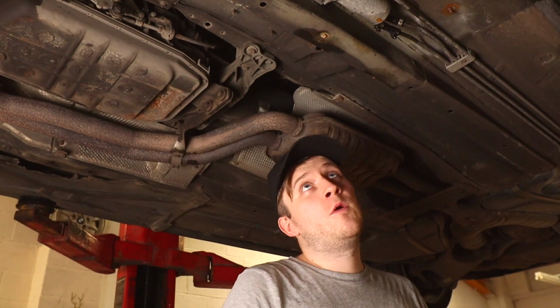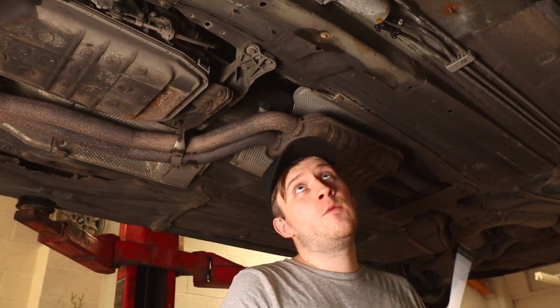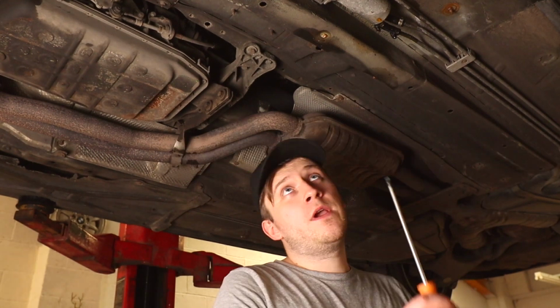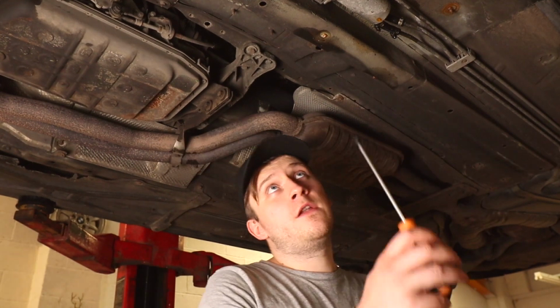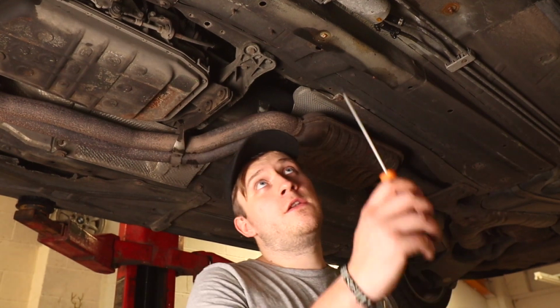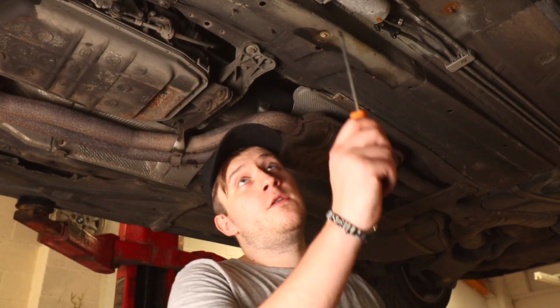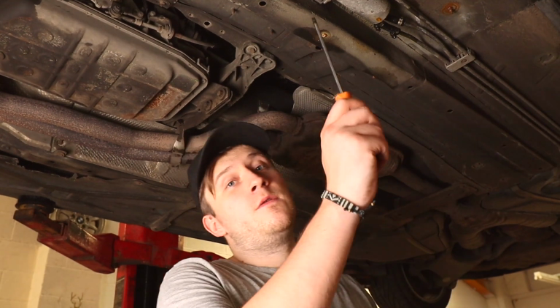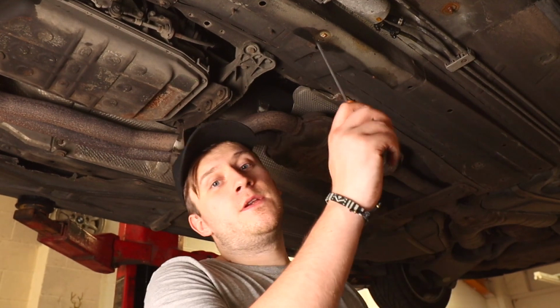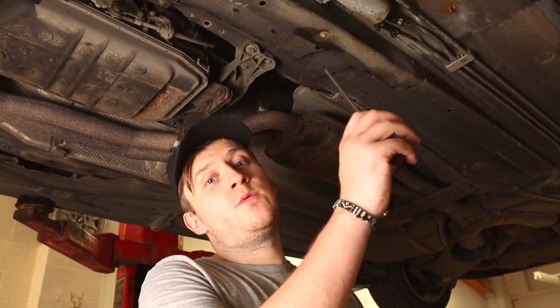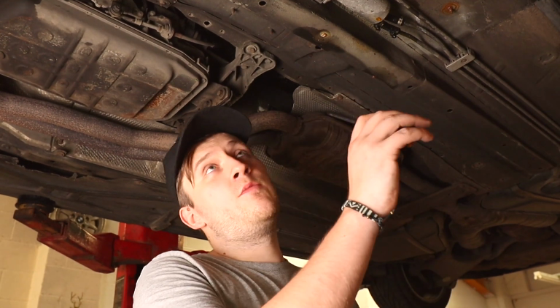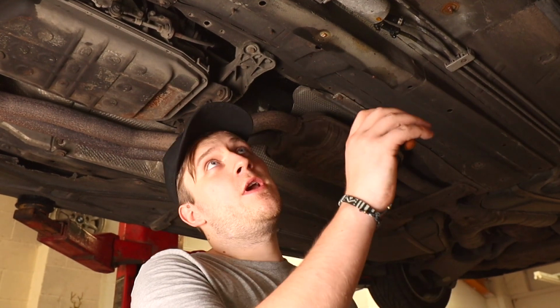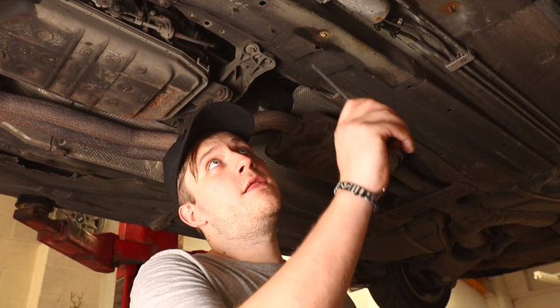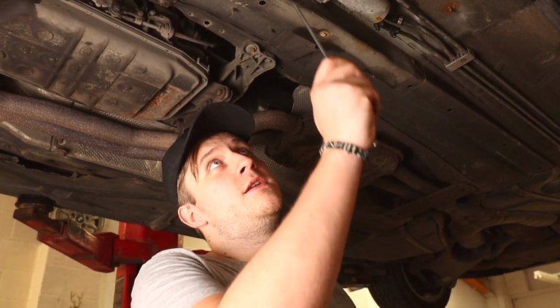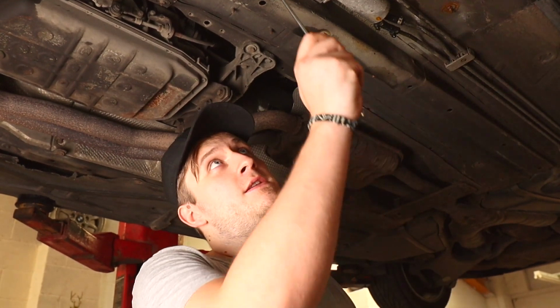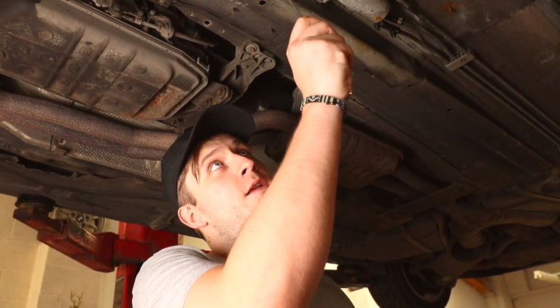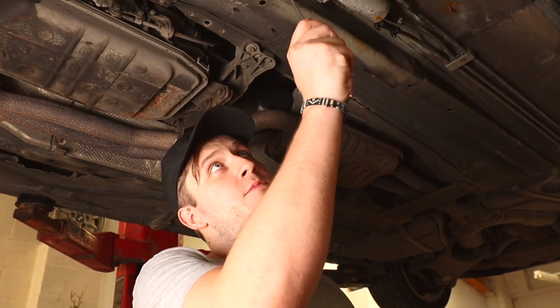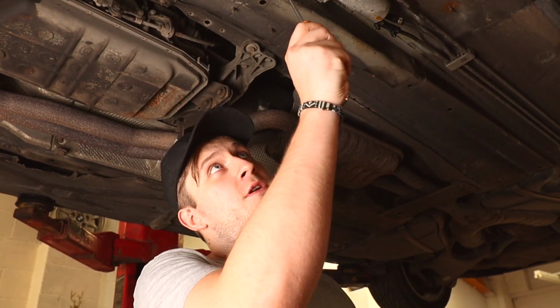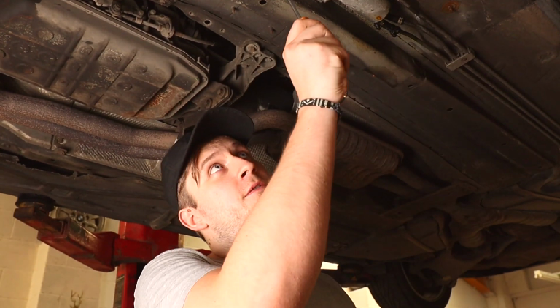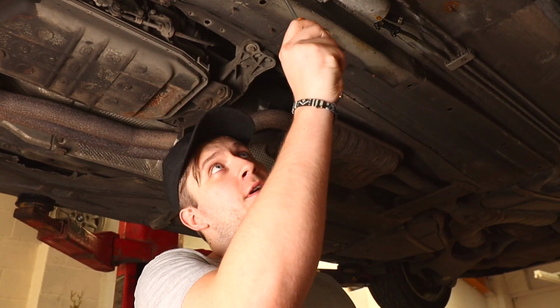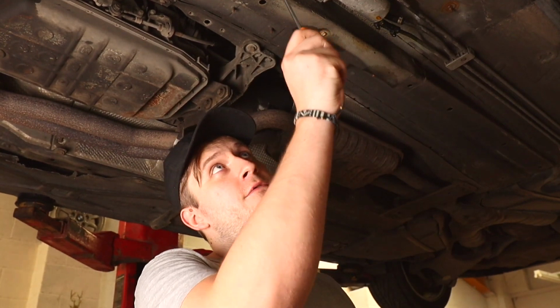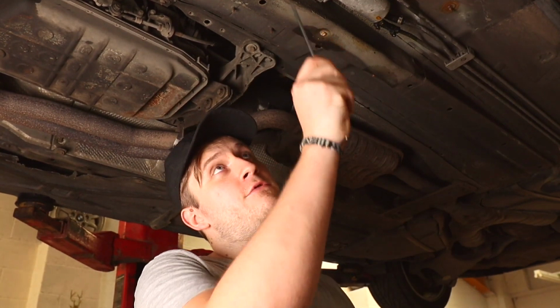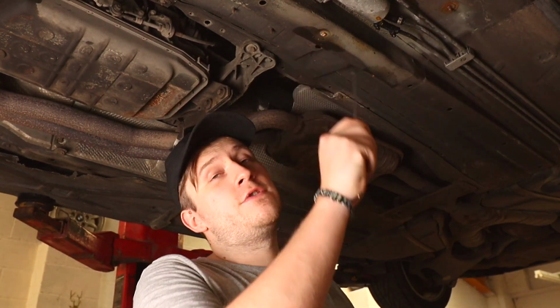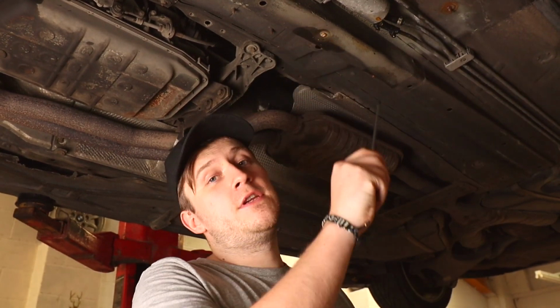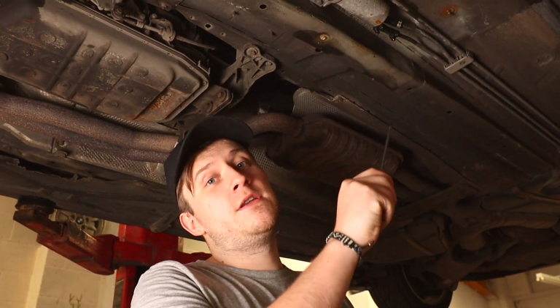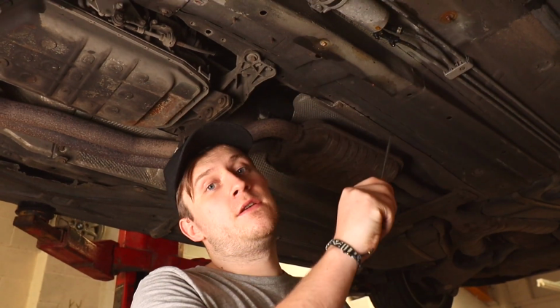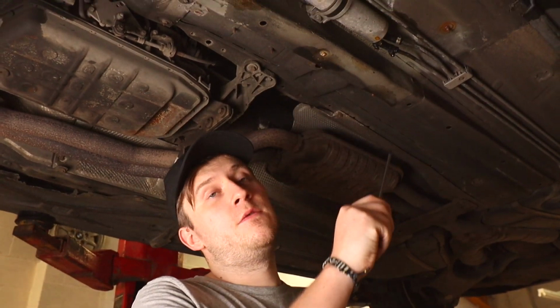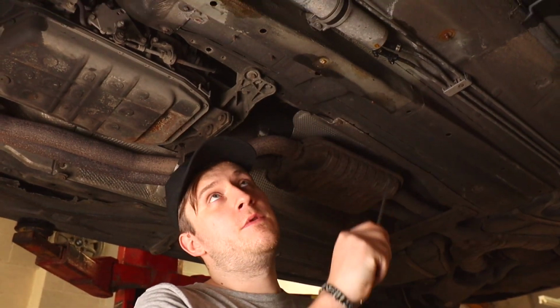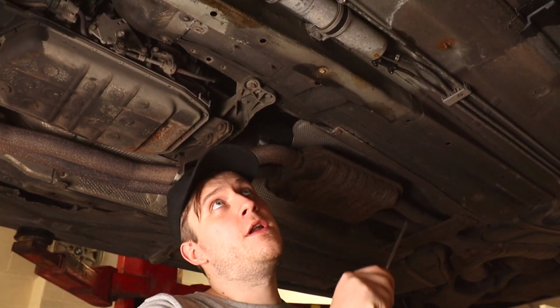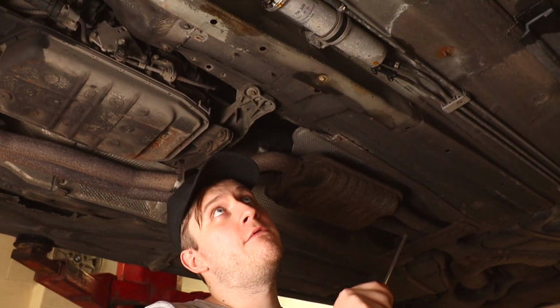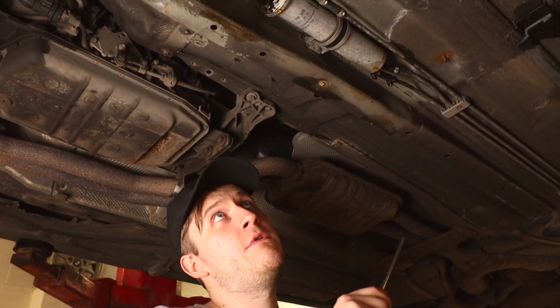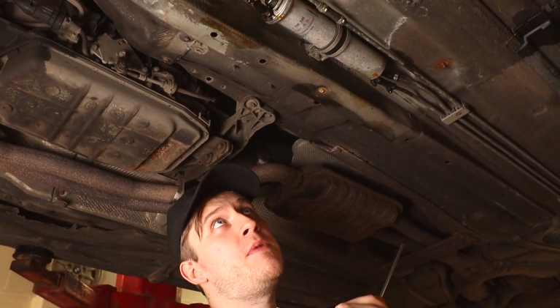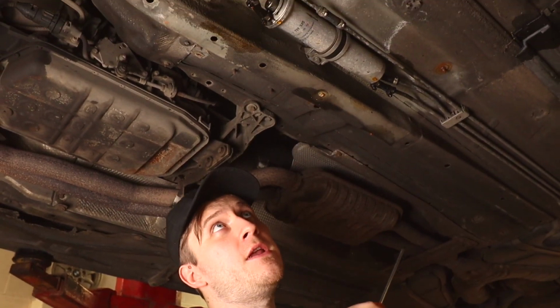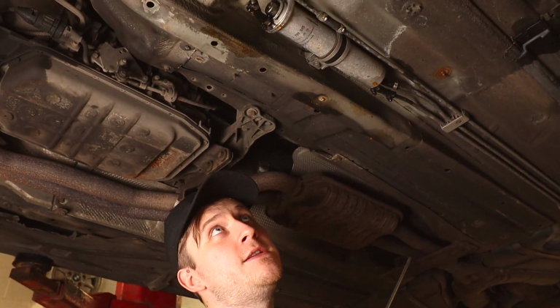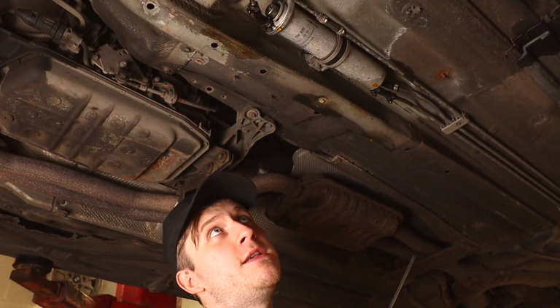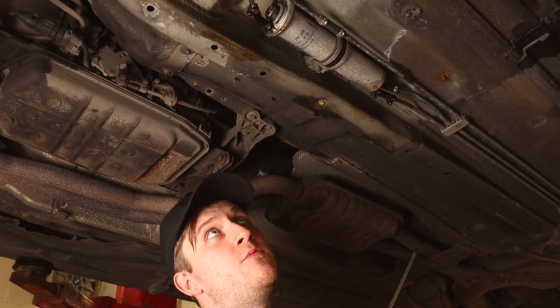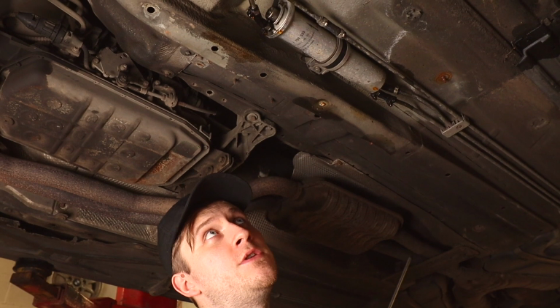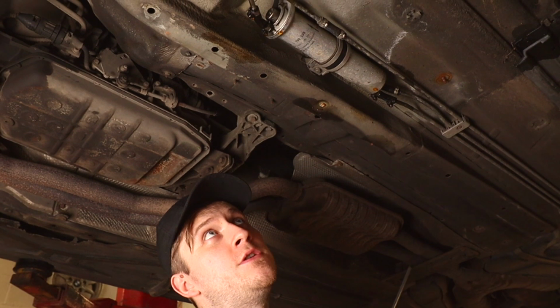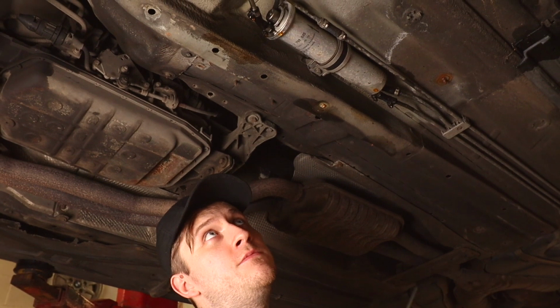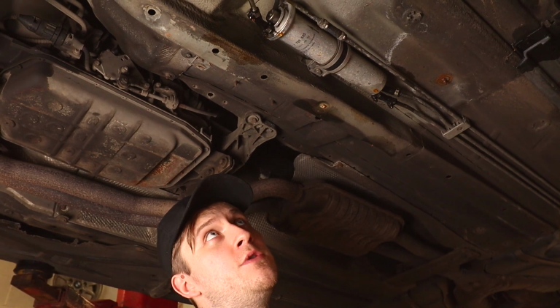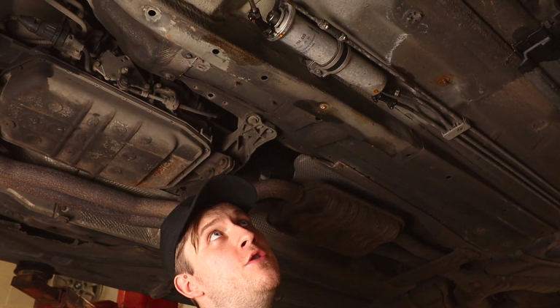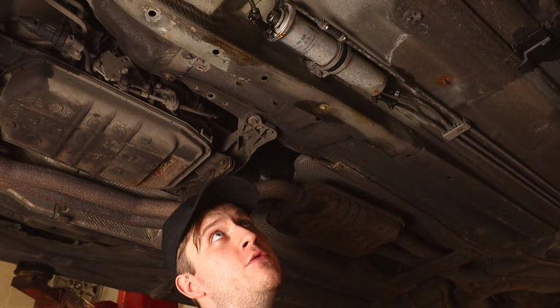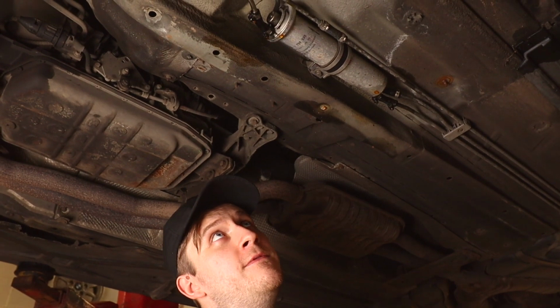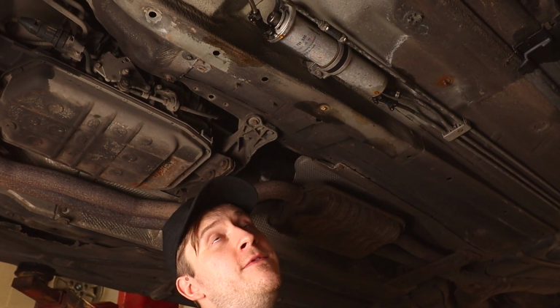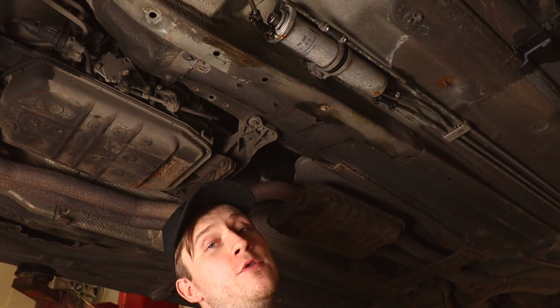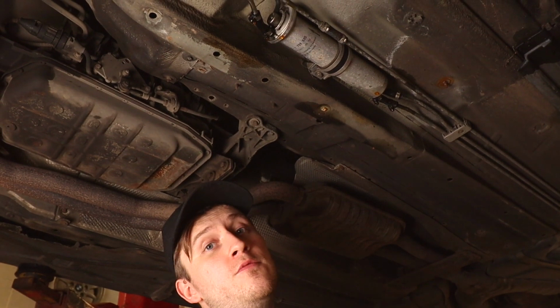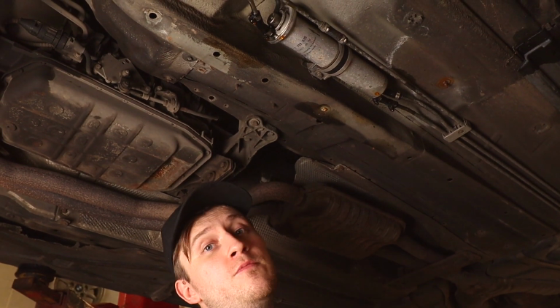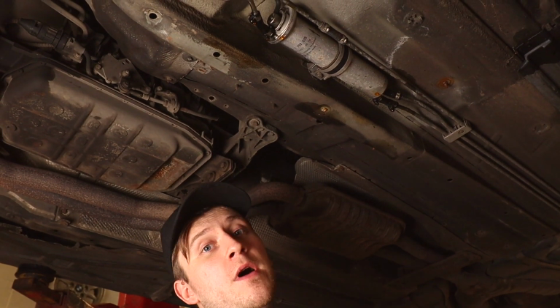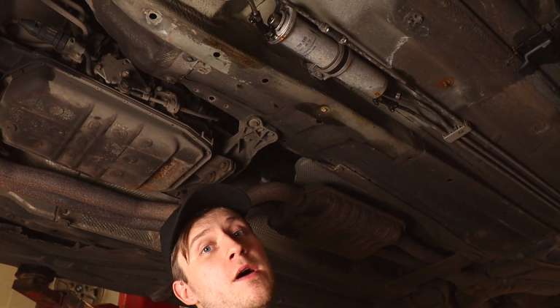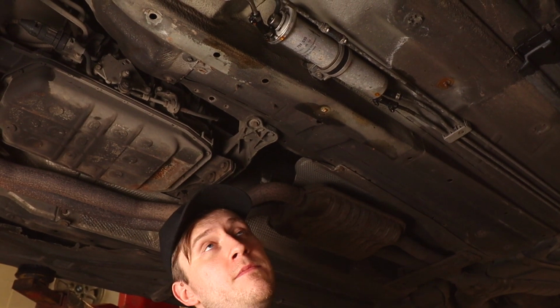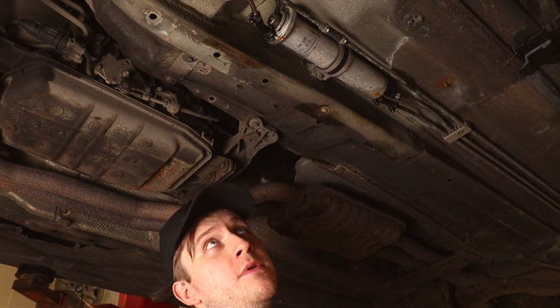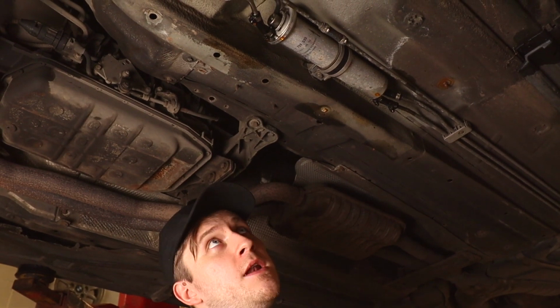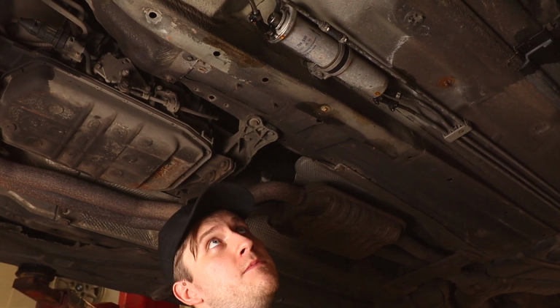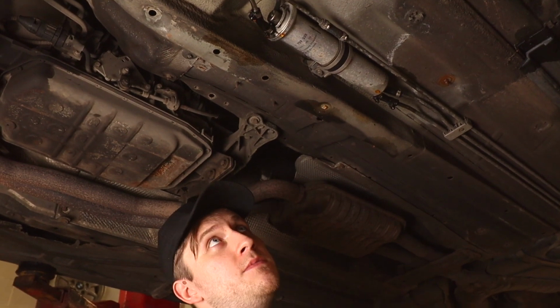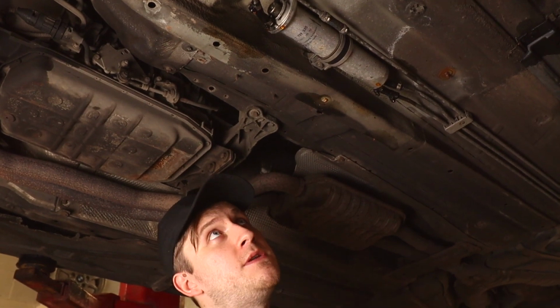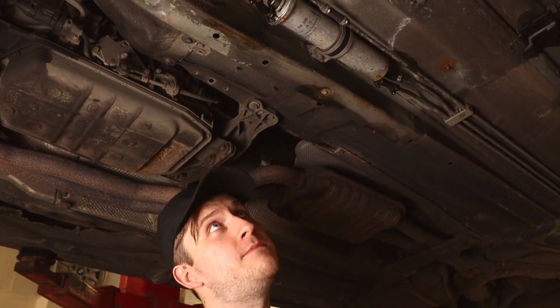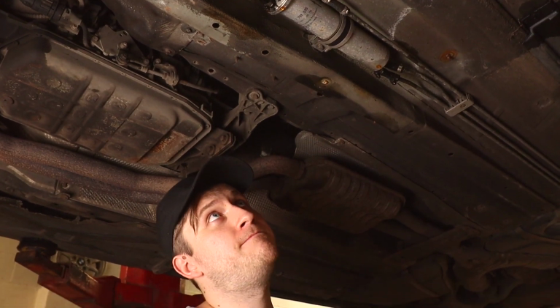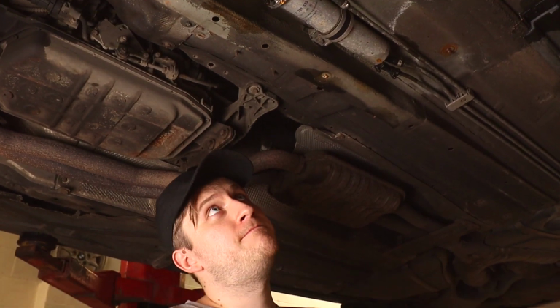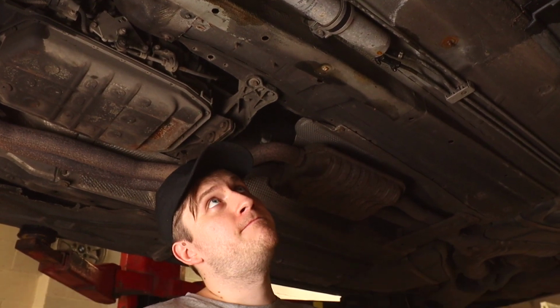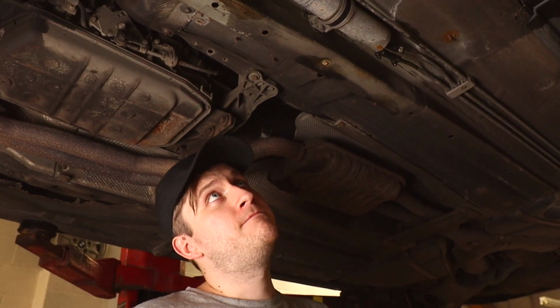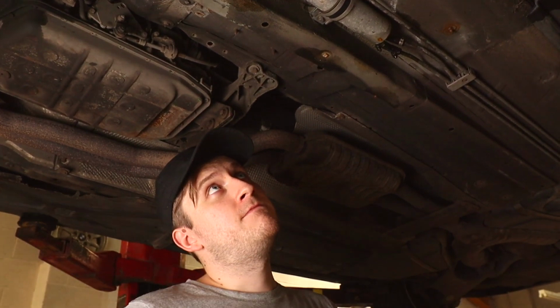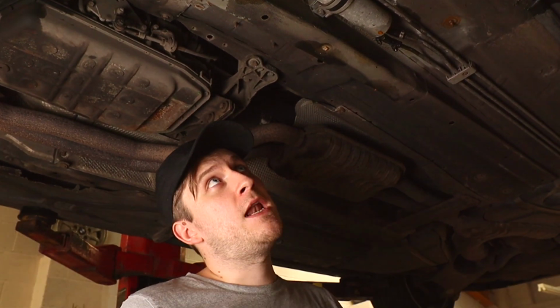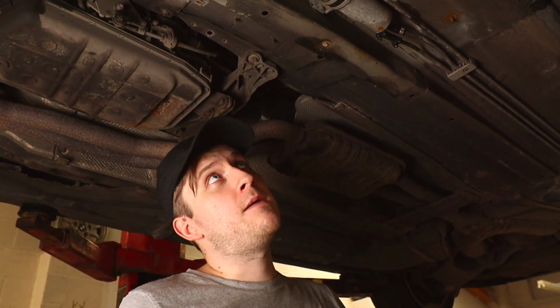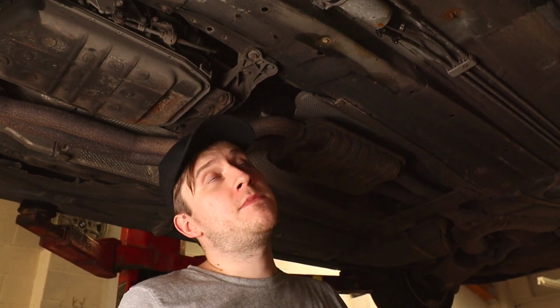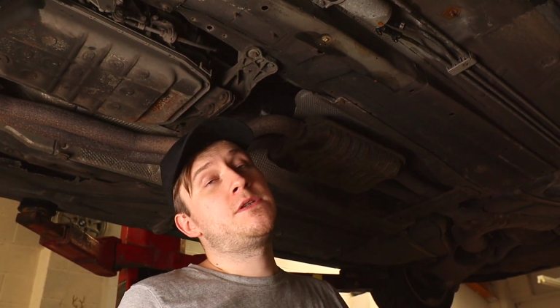What we're going to do is when we get these rusted clips off, we're going to replace them with some new fuel line clamps.